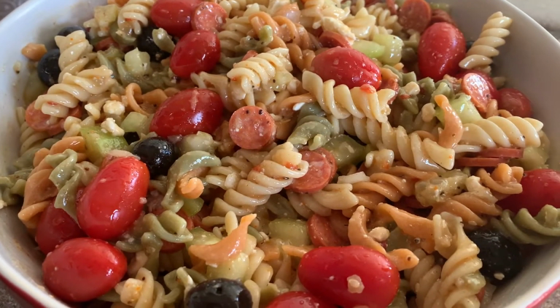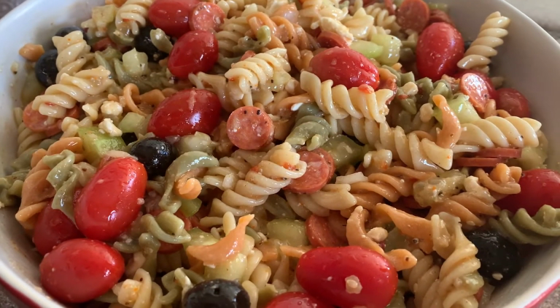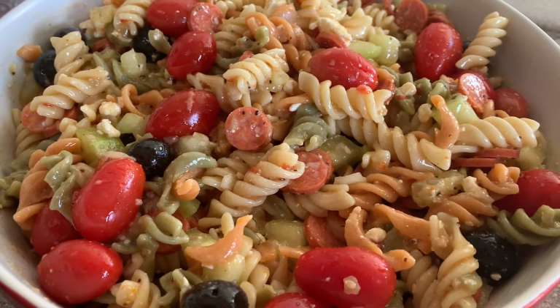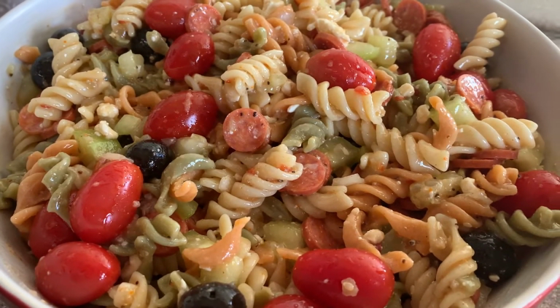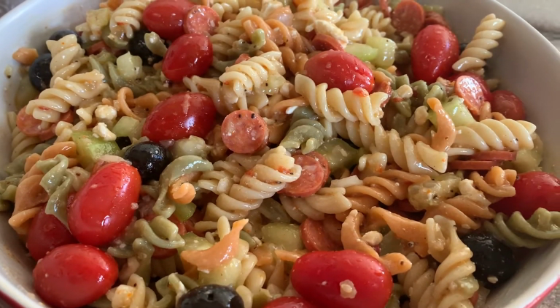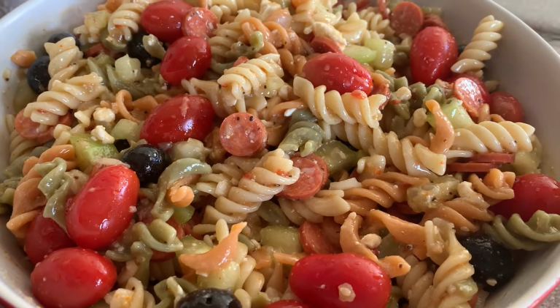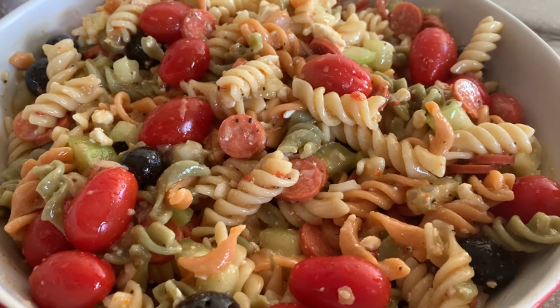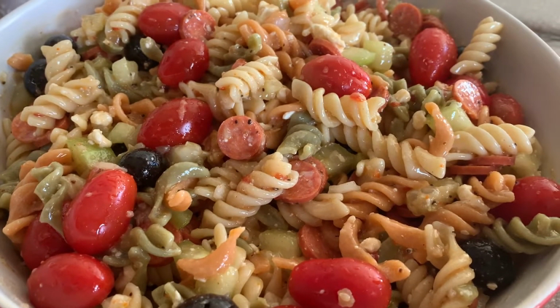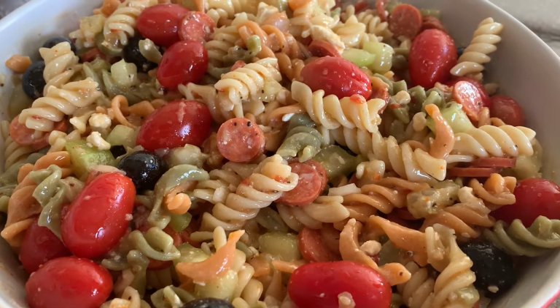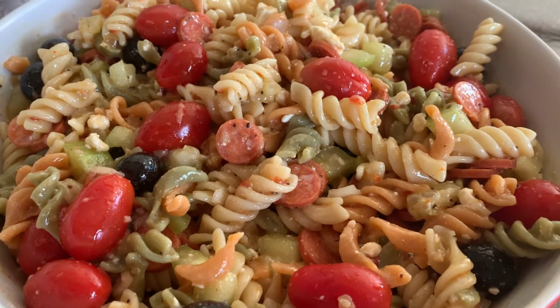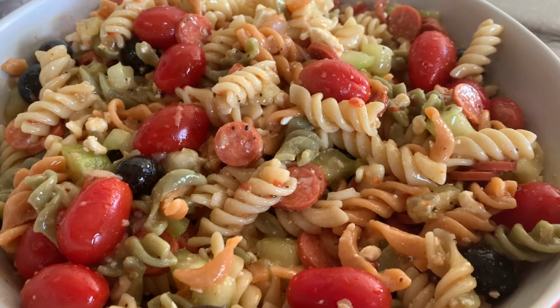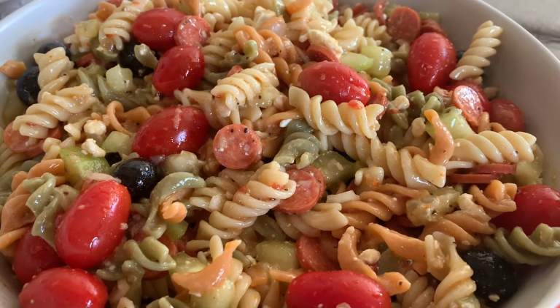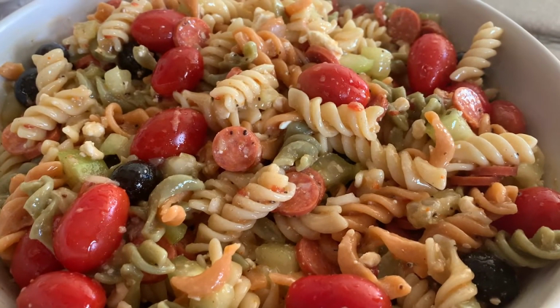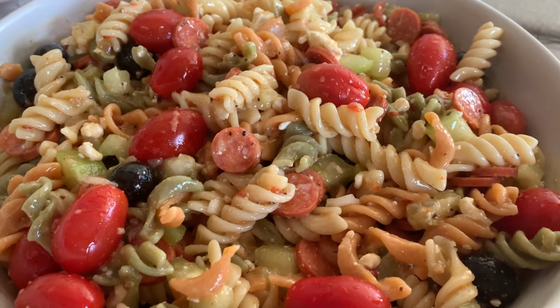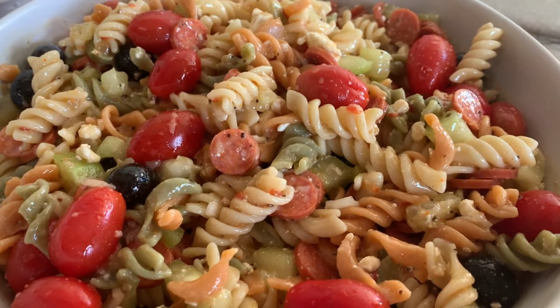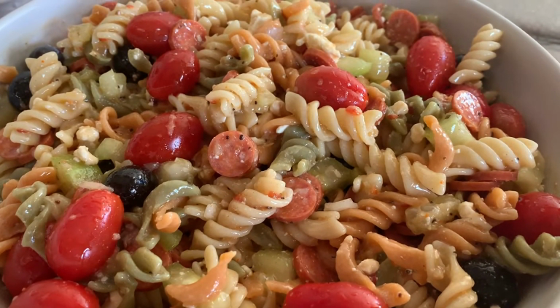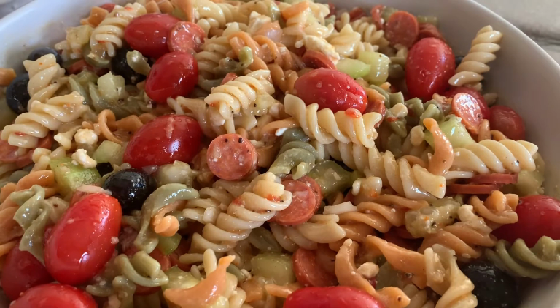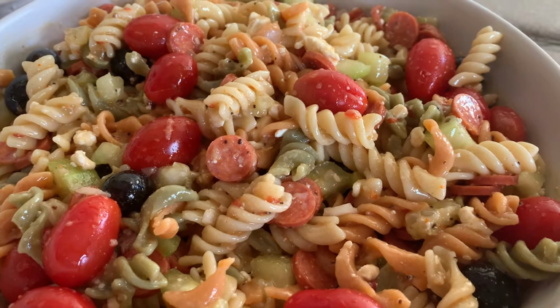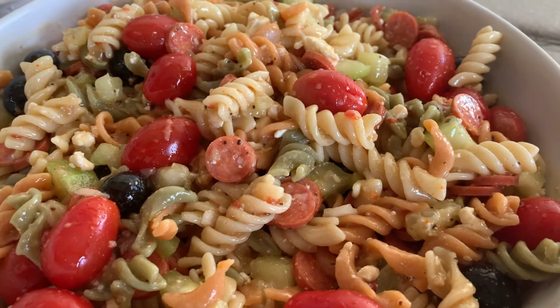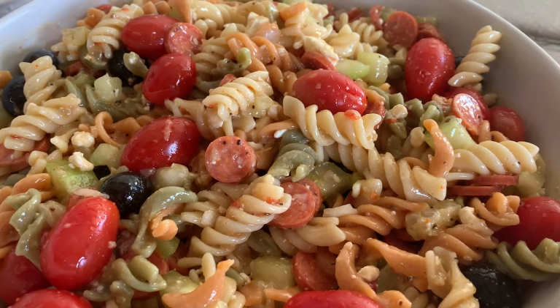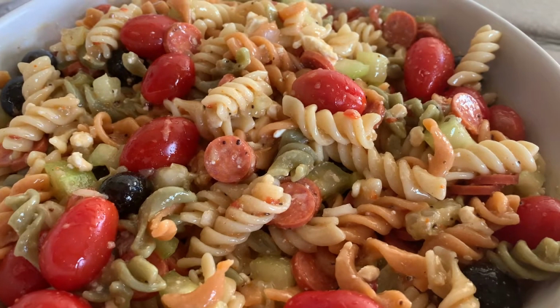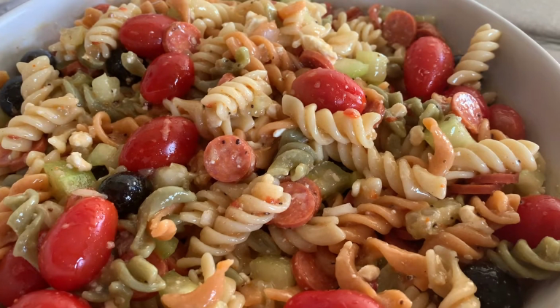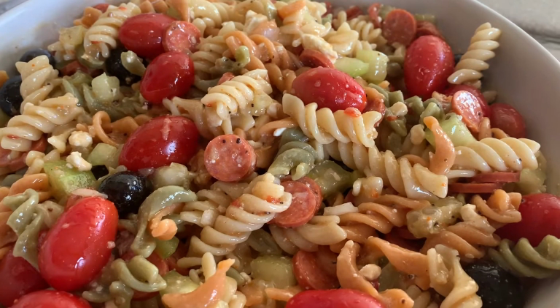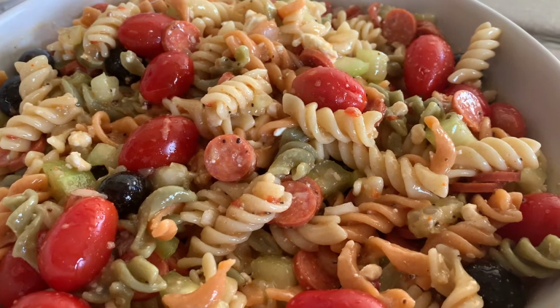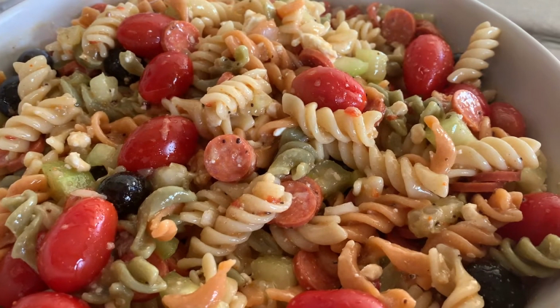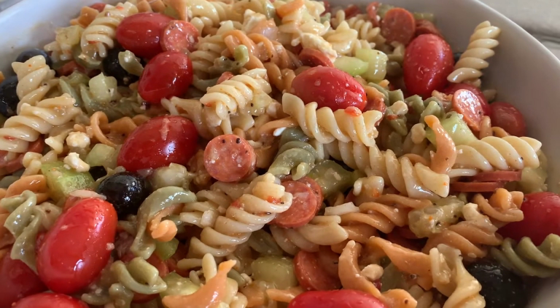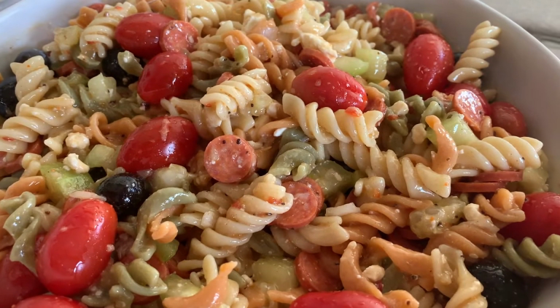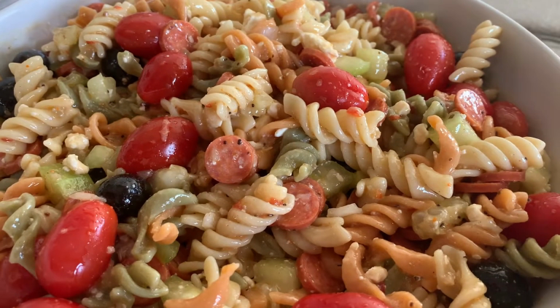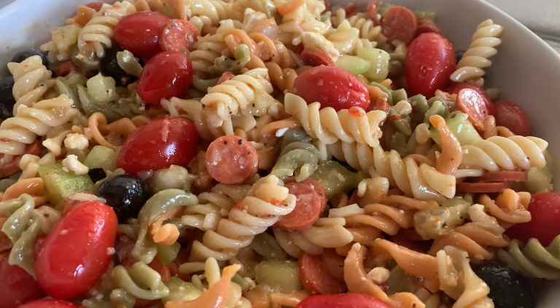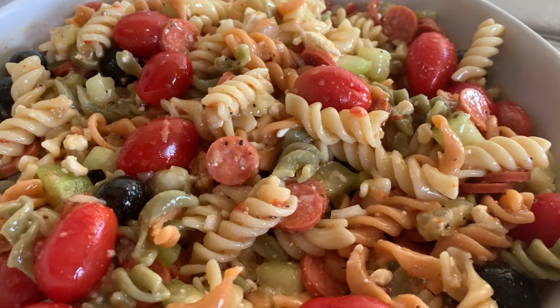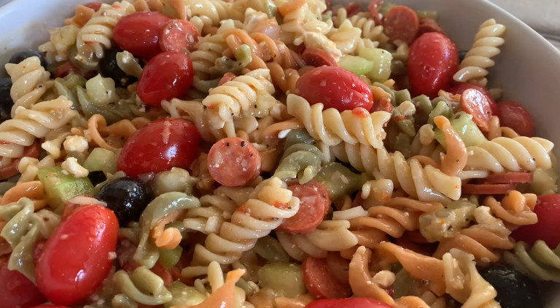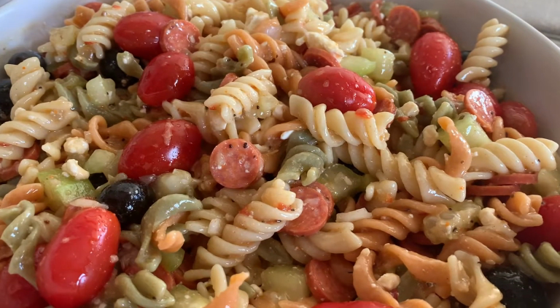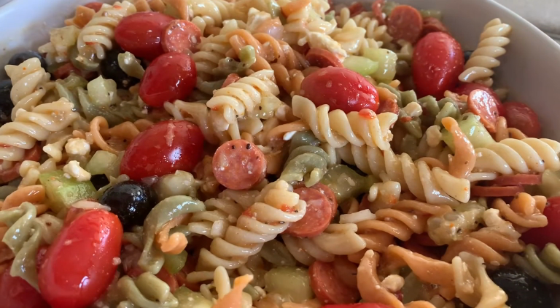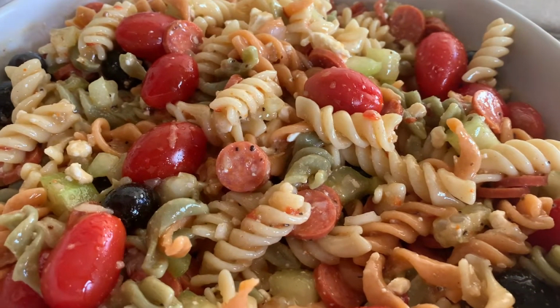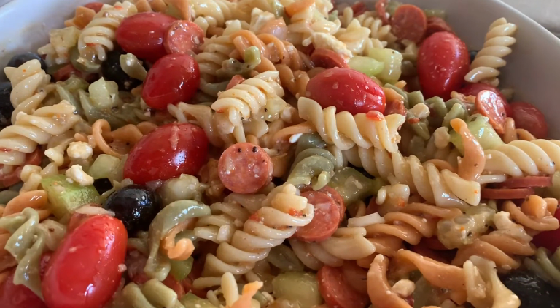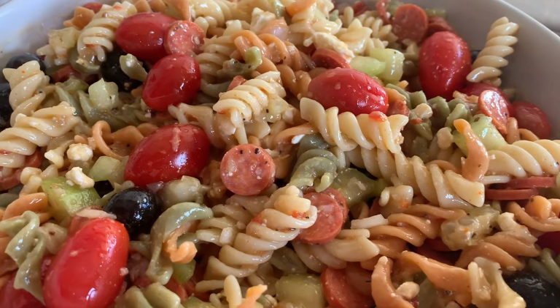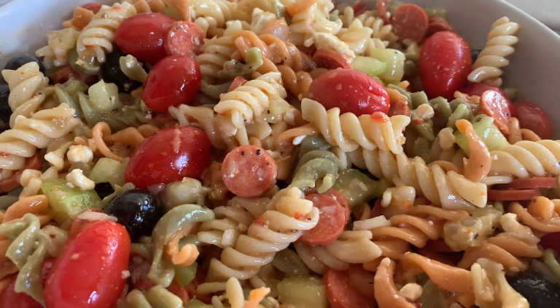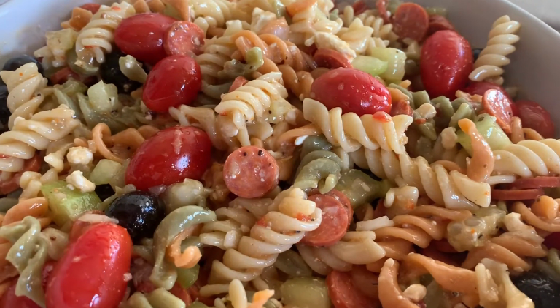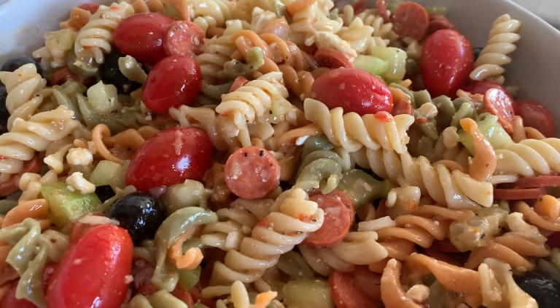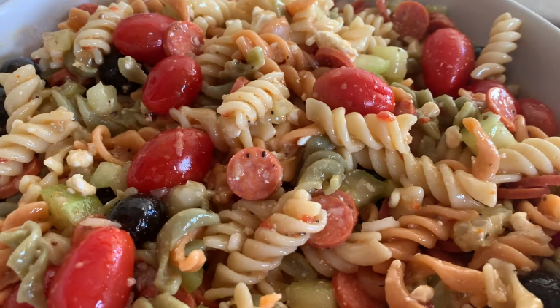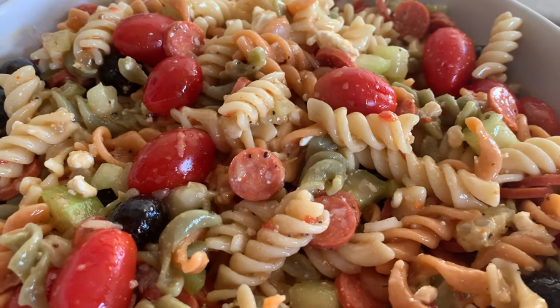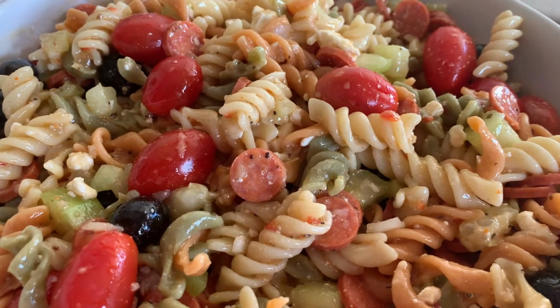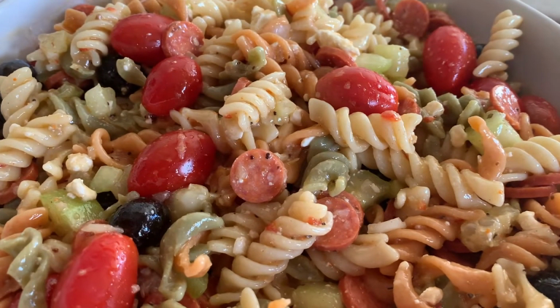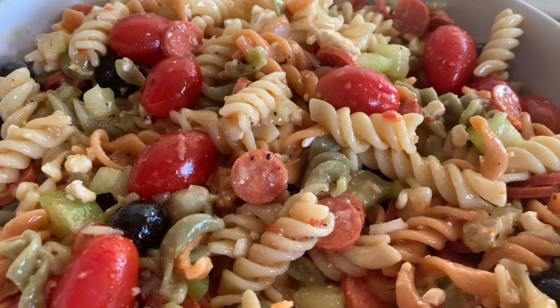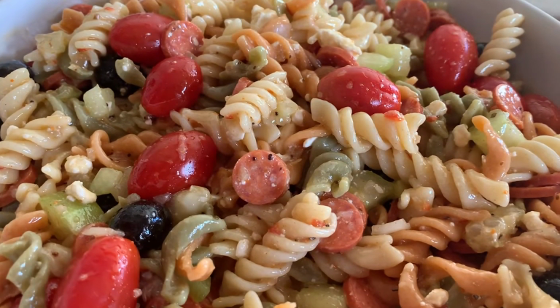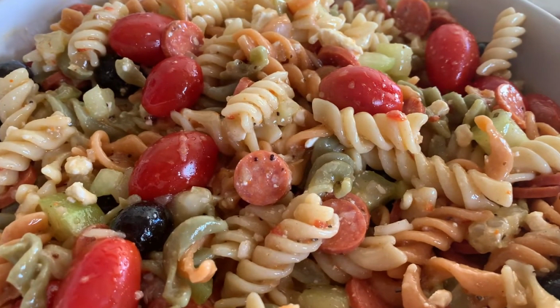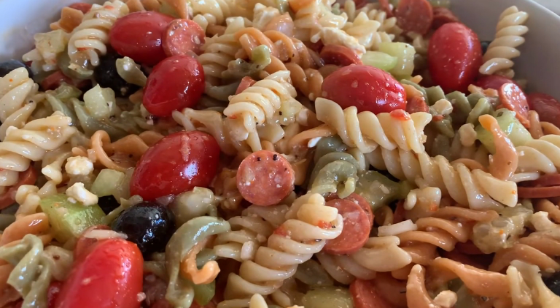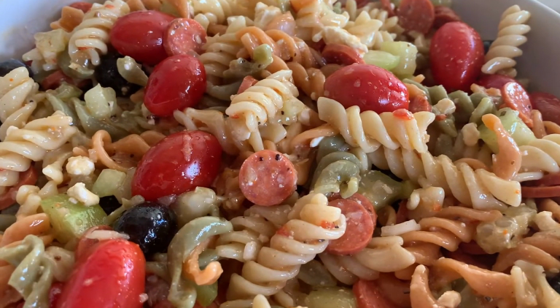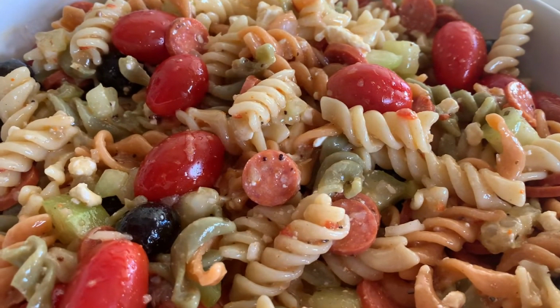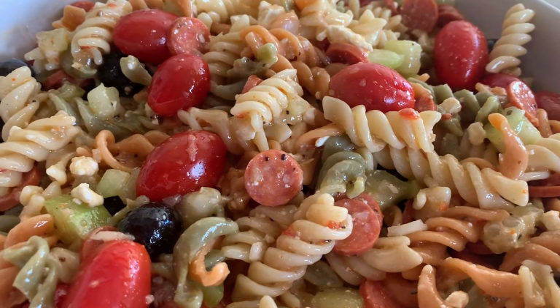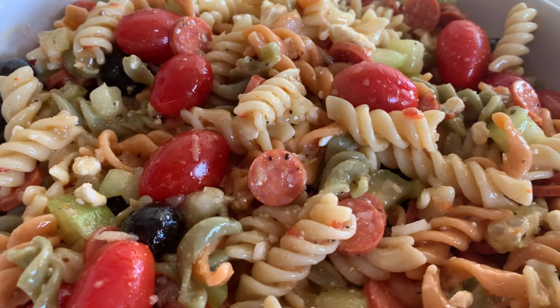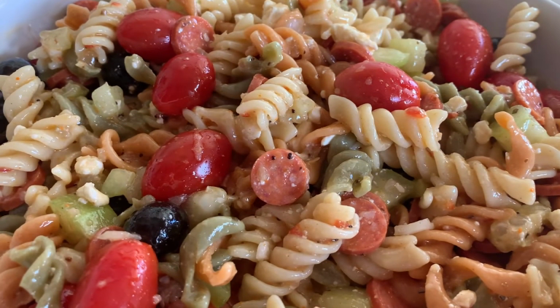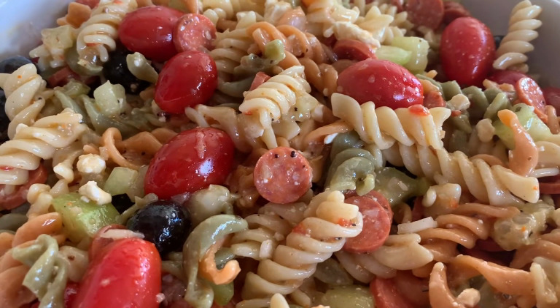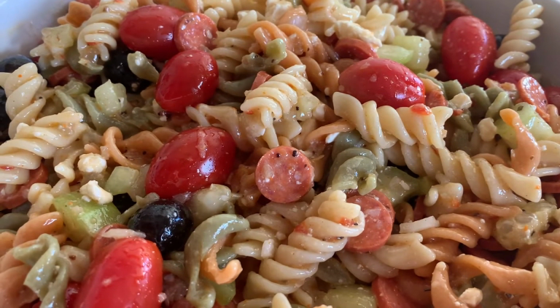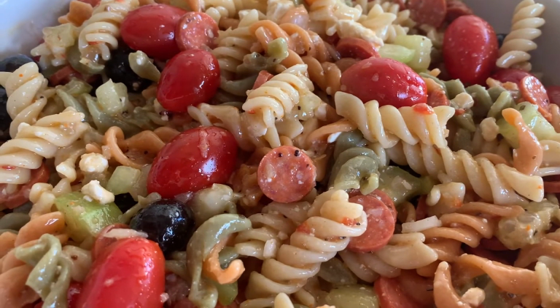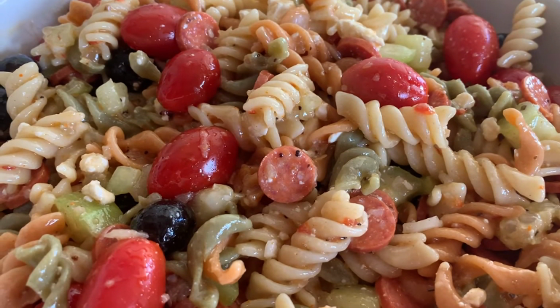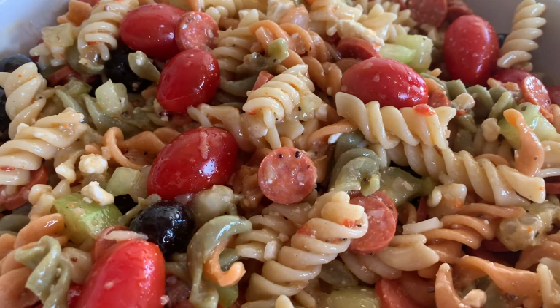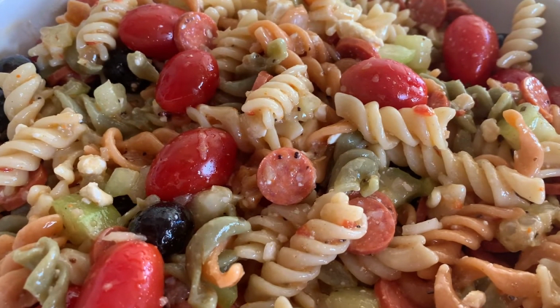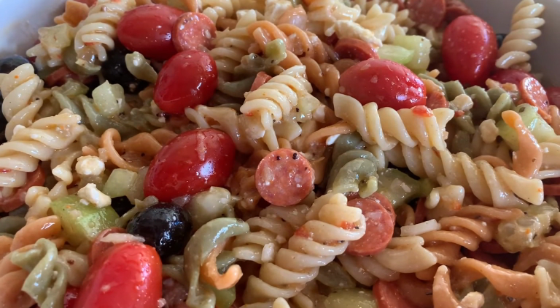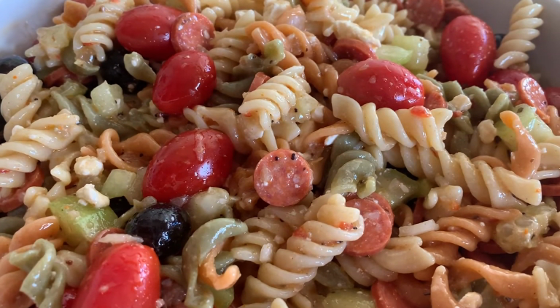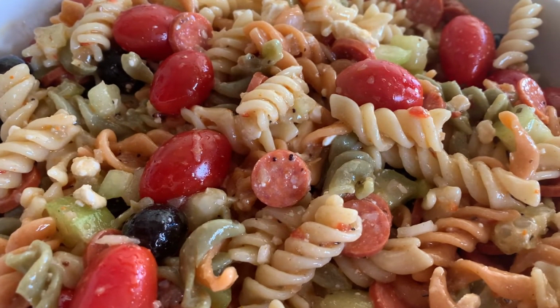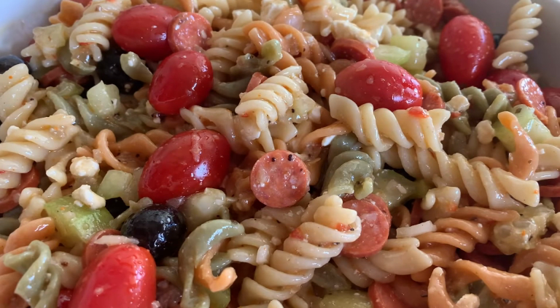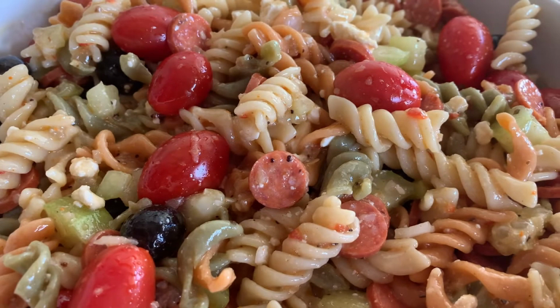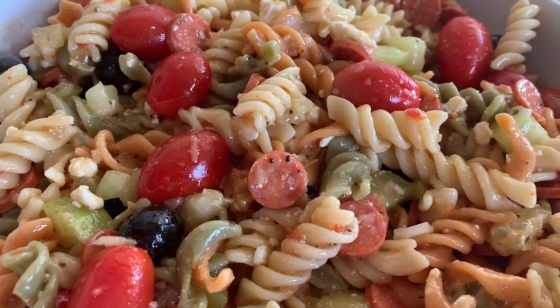Hello, my sweet friends! I have another recipe for you, and this is my delicious and easy pasta salad.